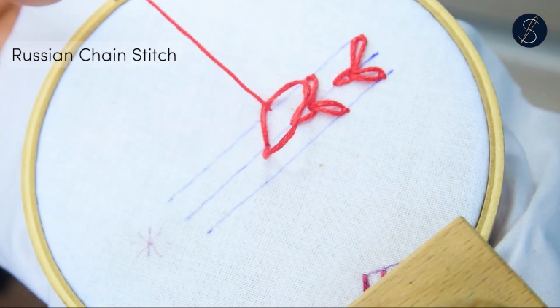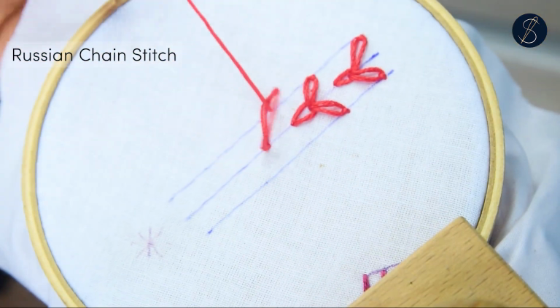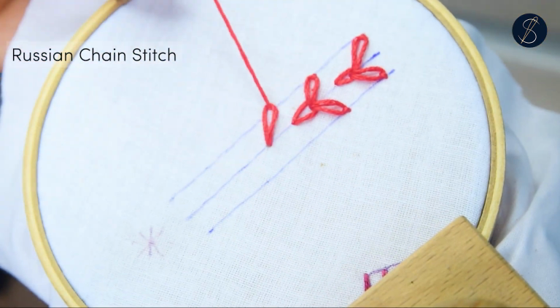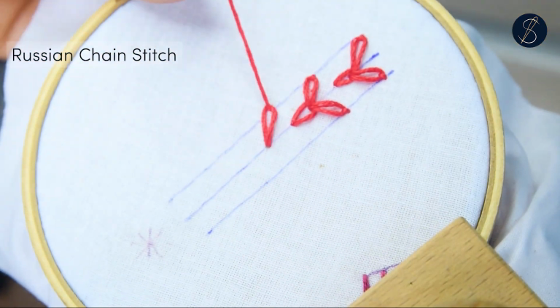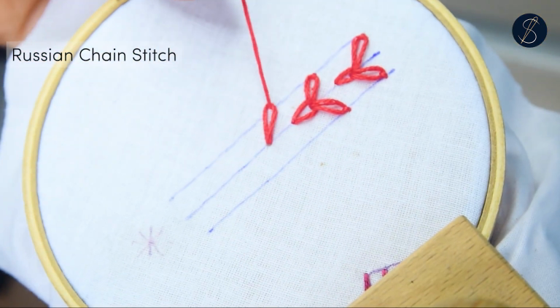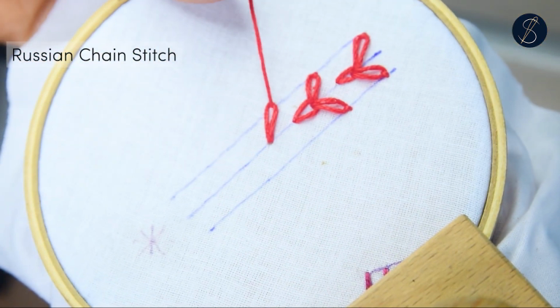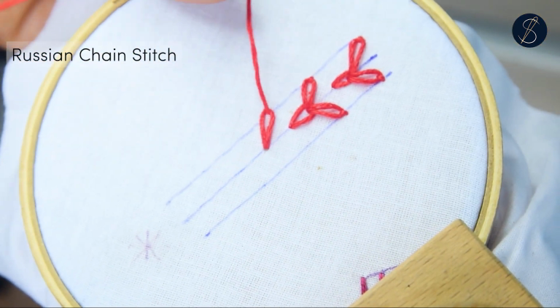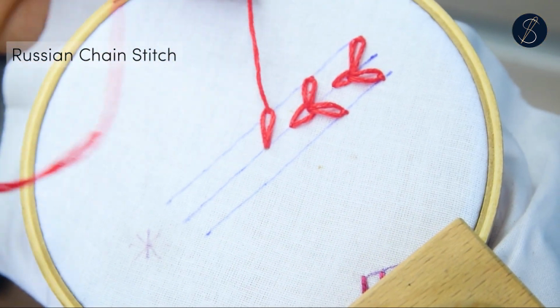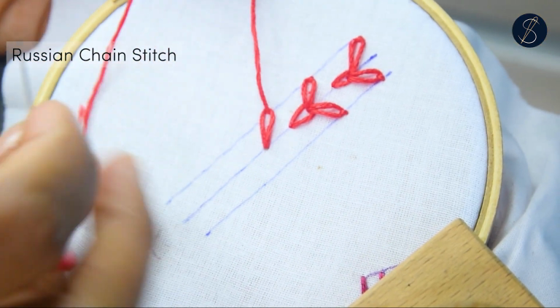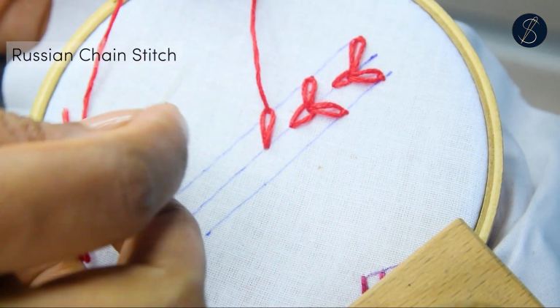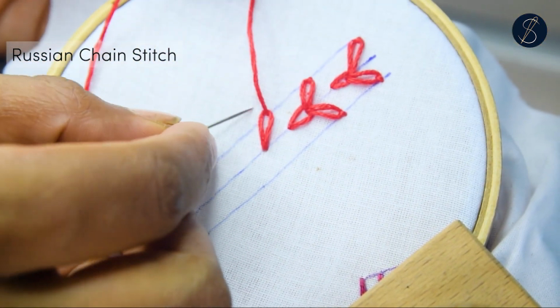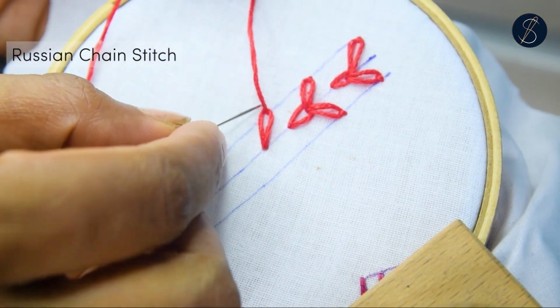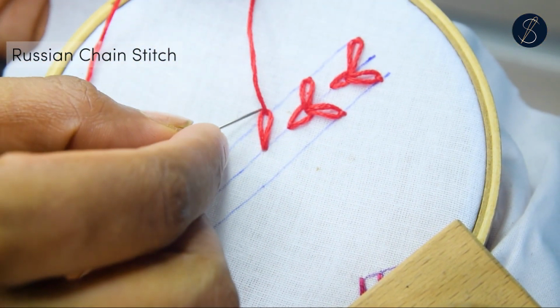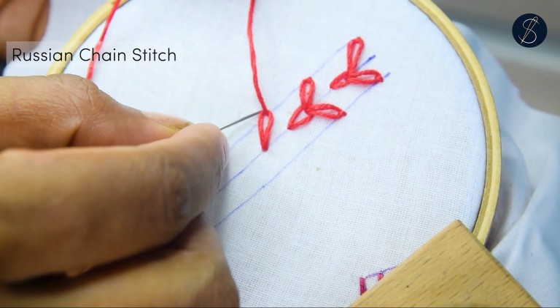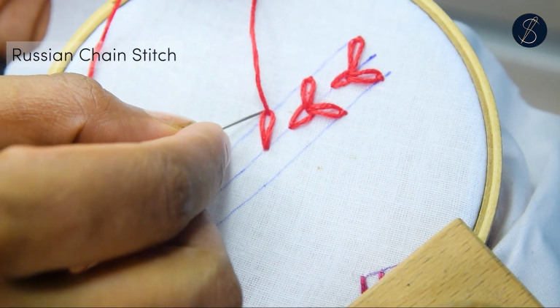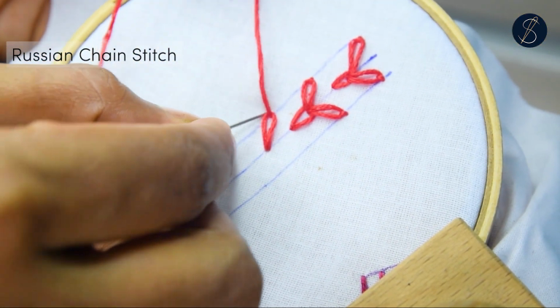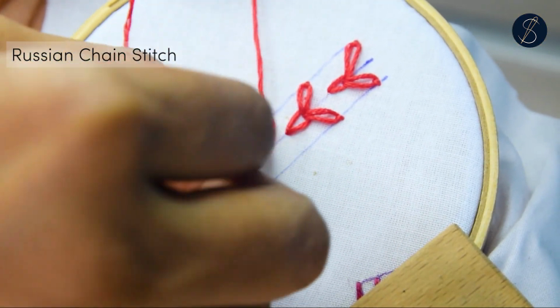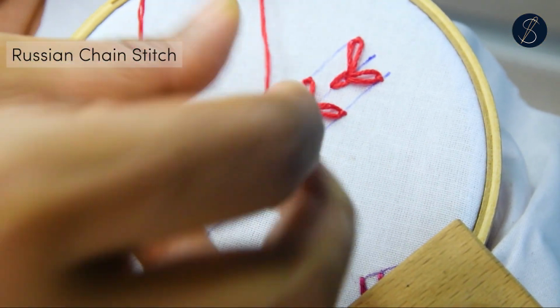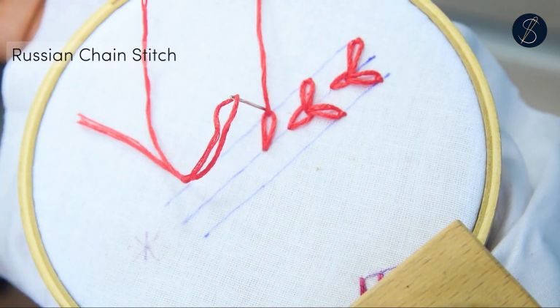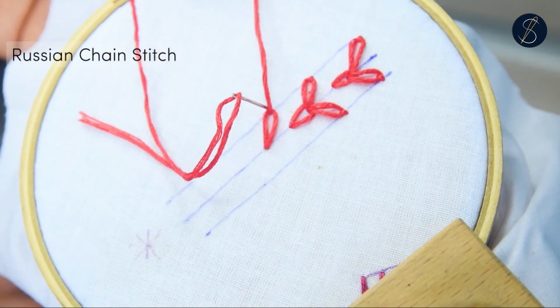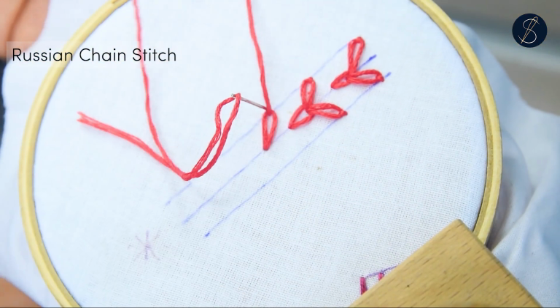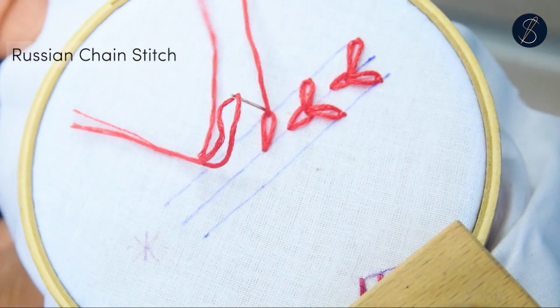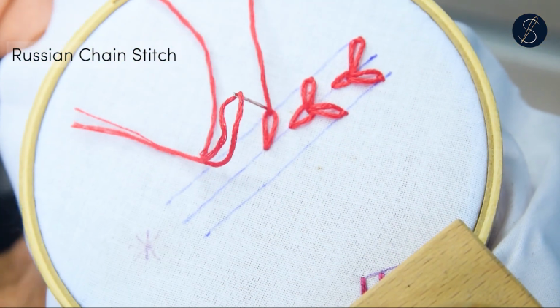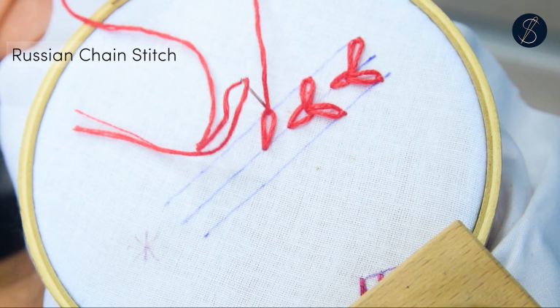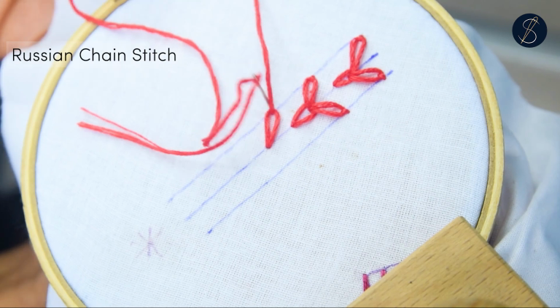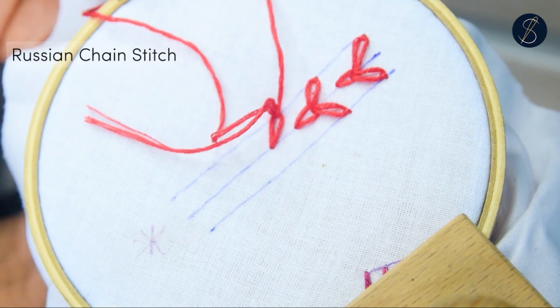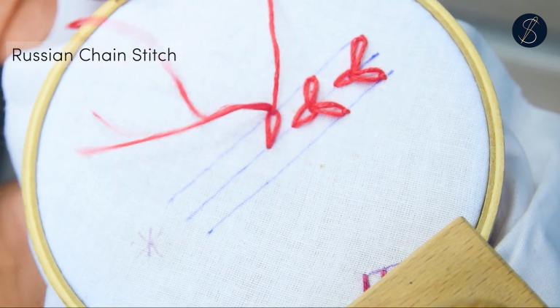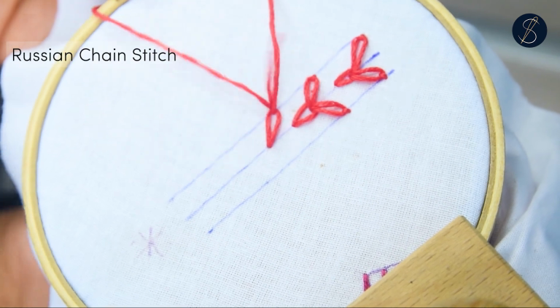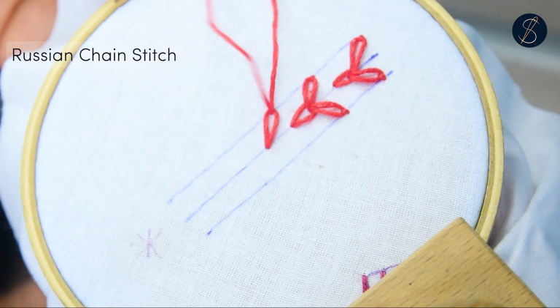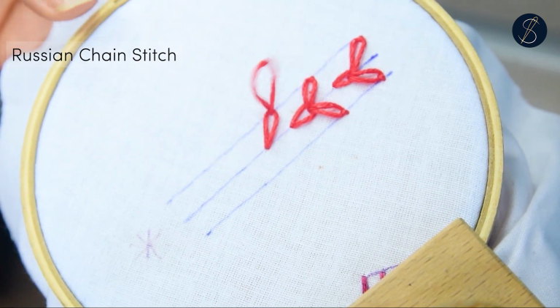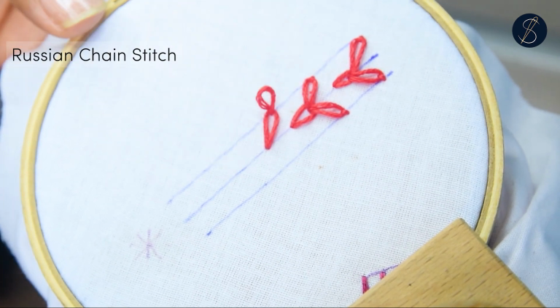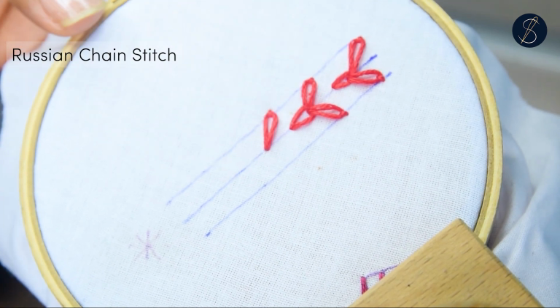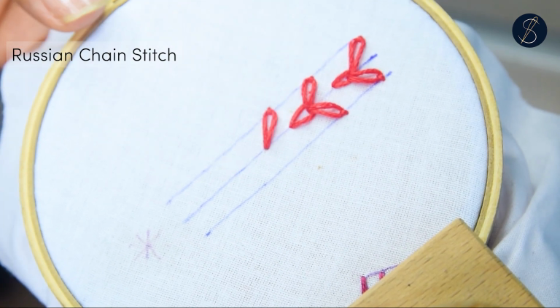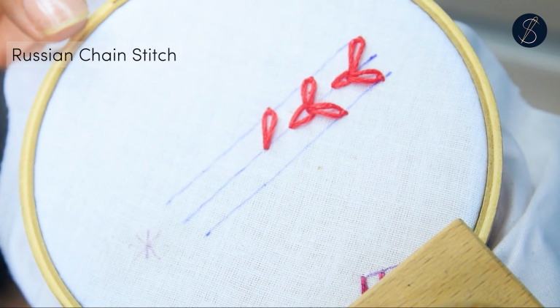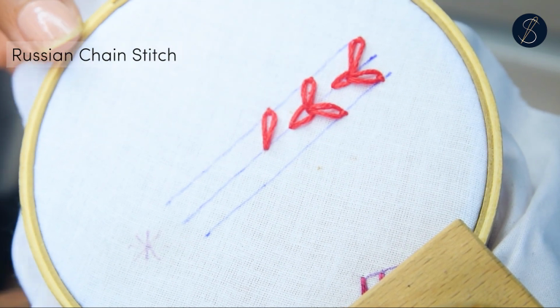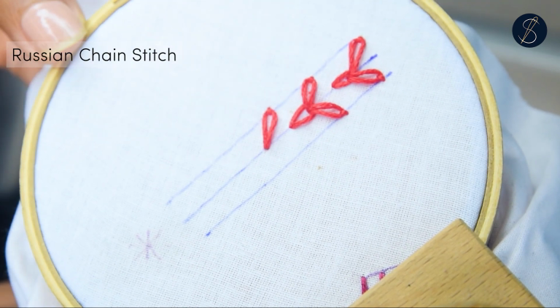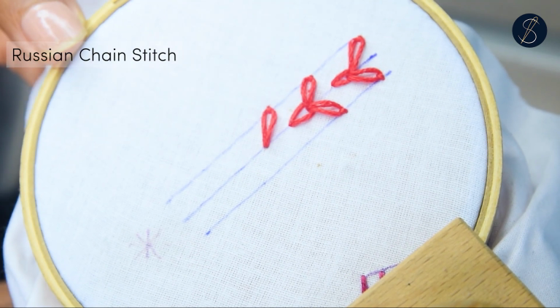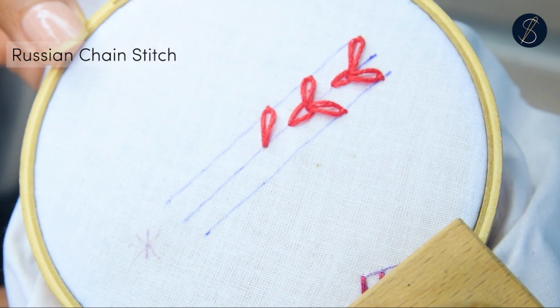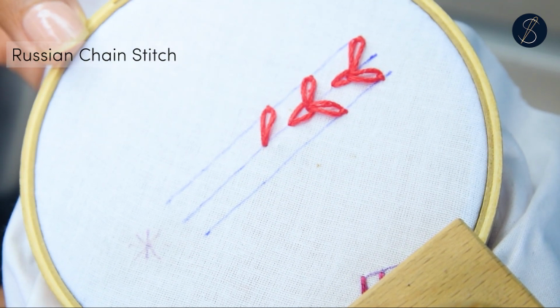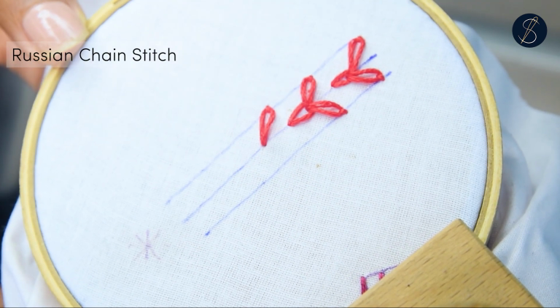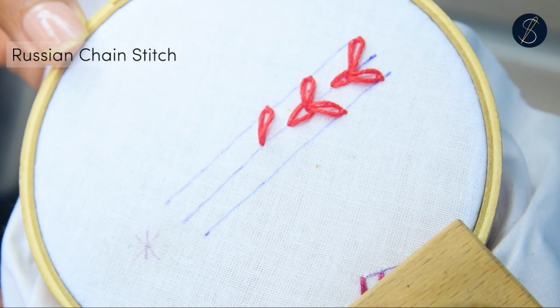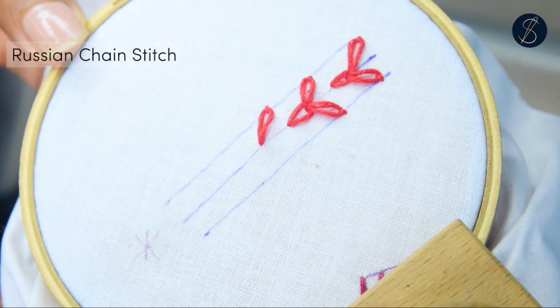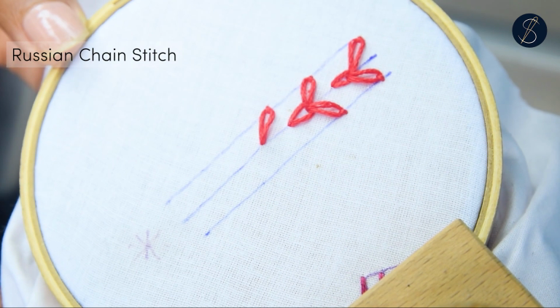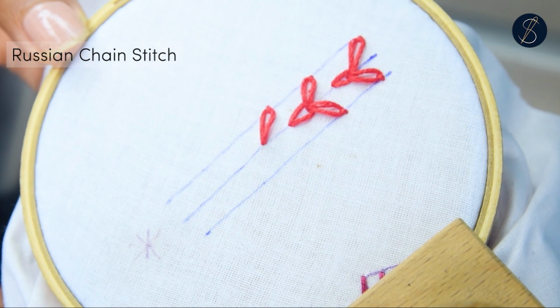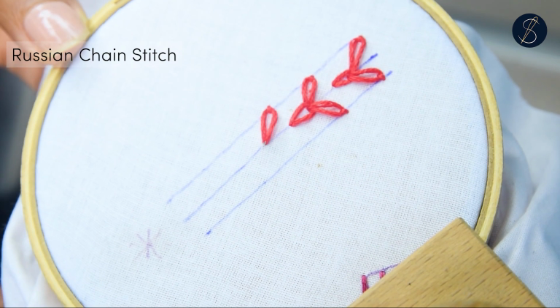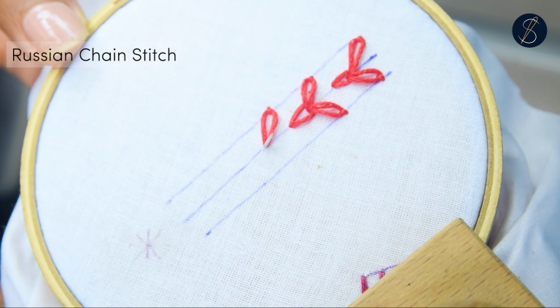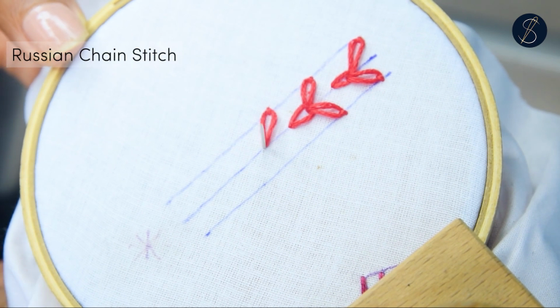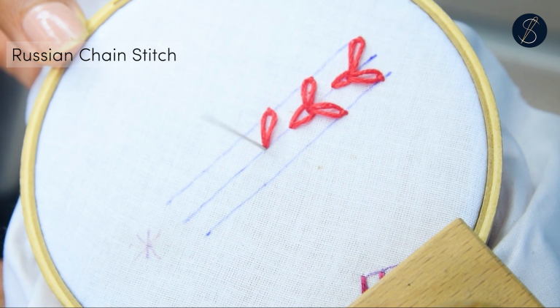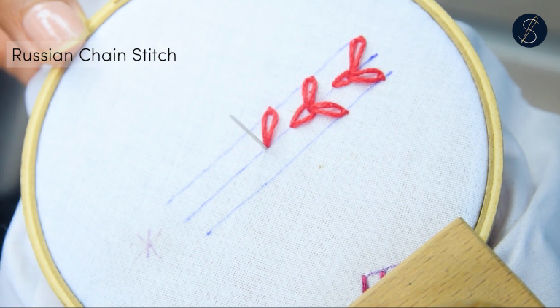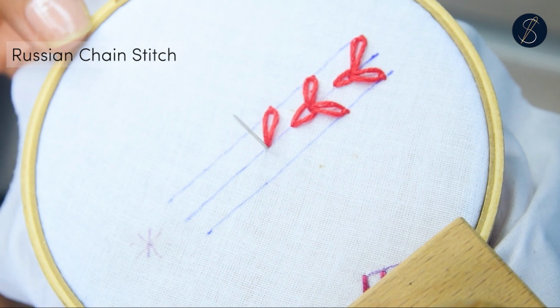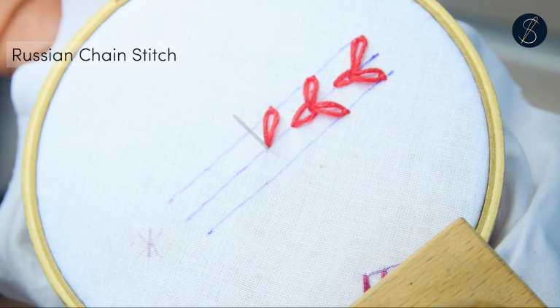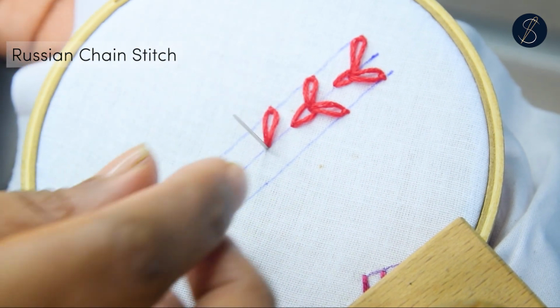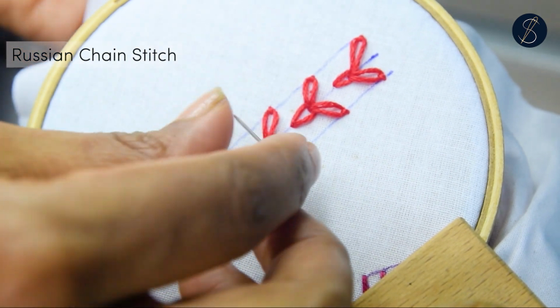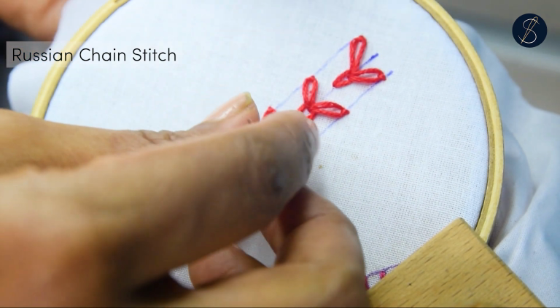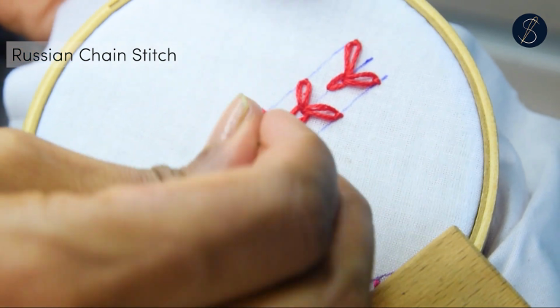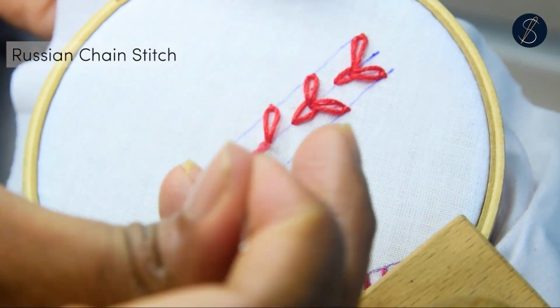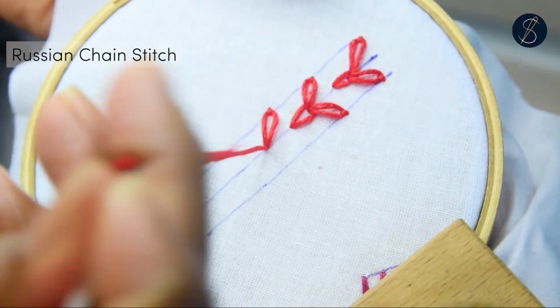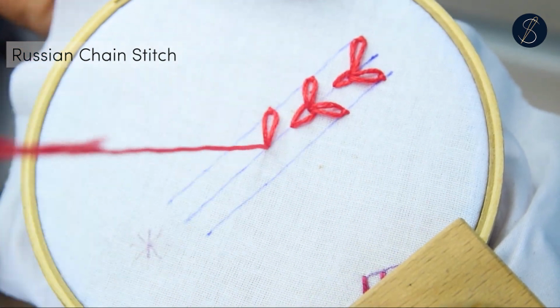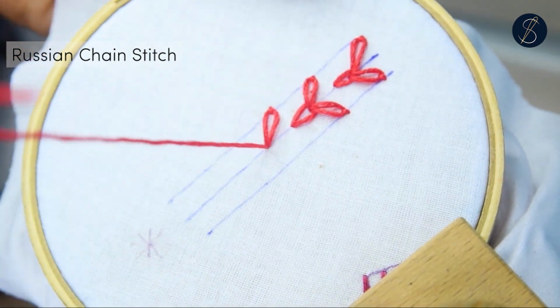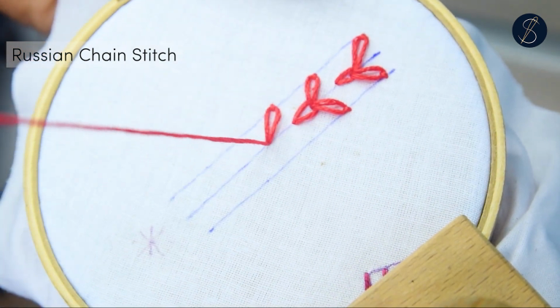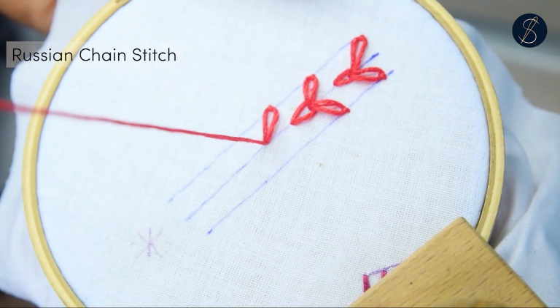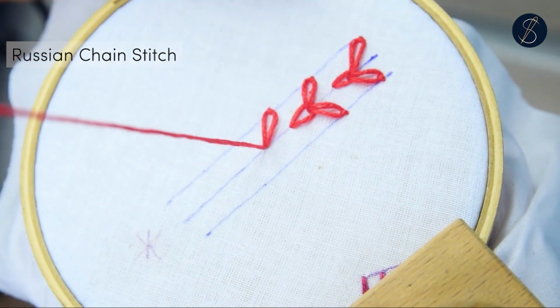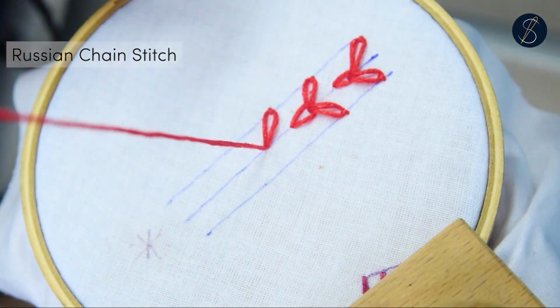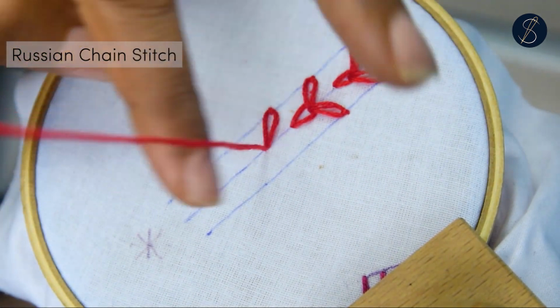The Russian chain stitch can be lined up horizontally too, but the vertical formation is the most popular way.